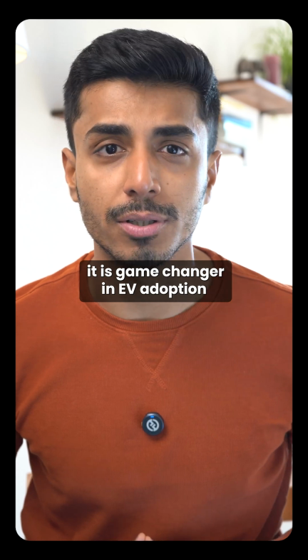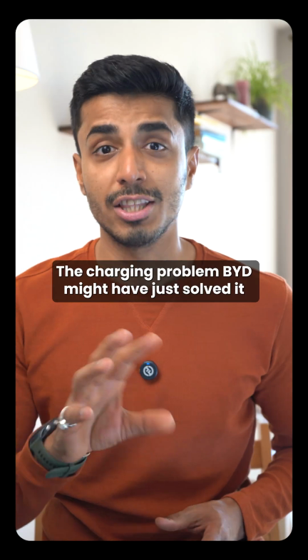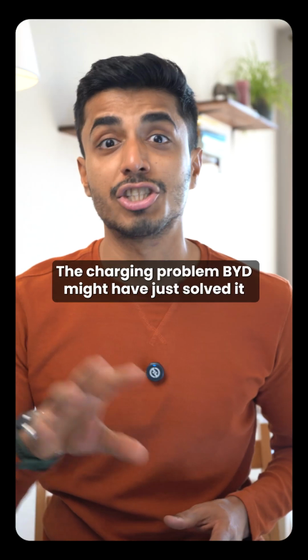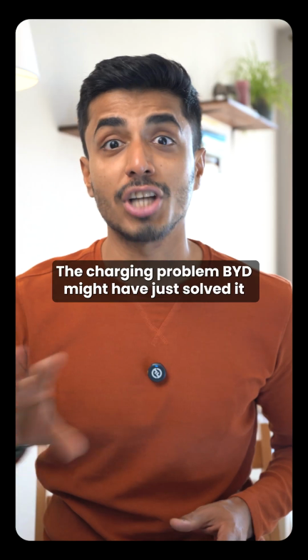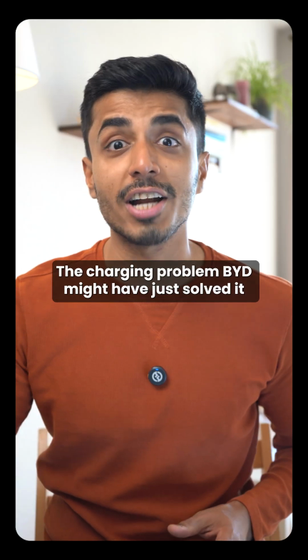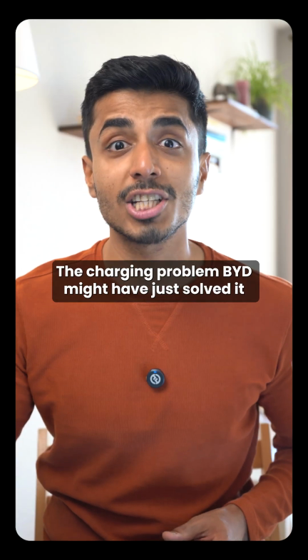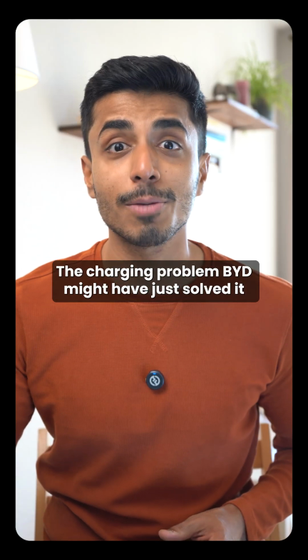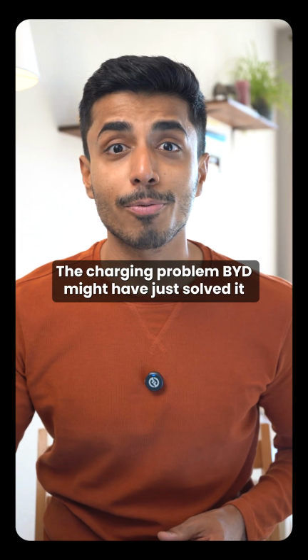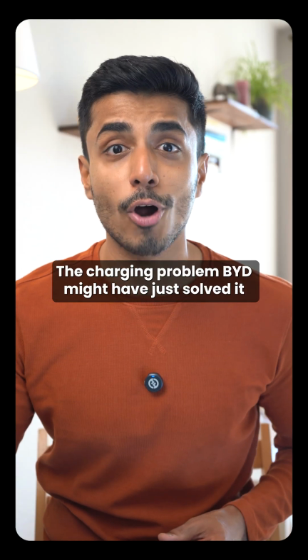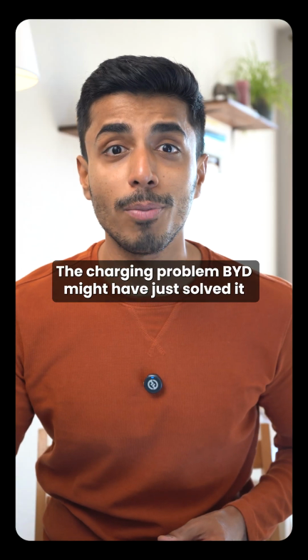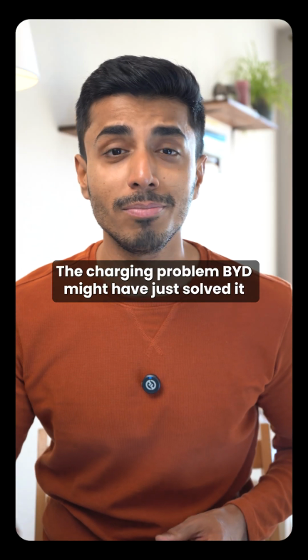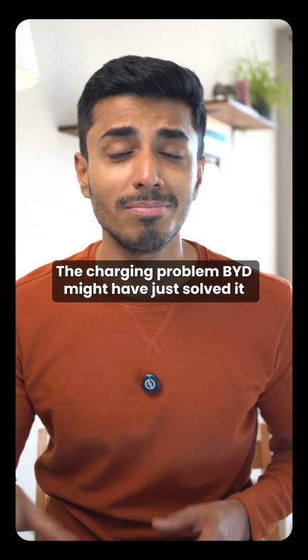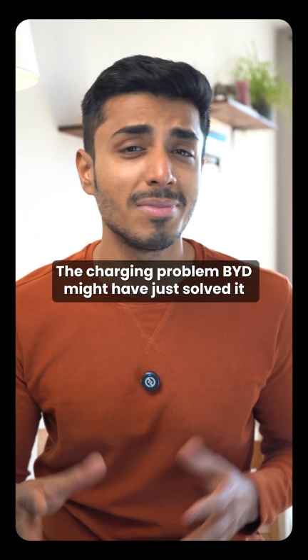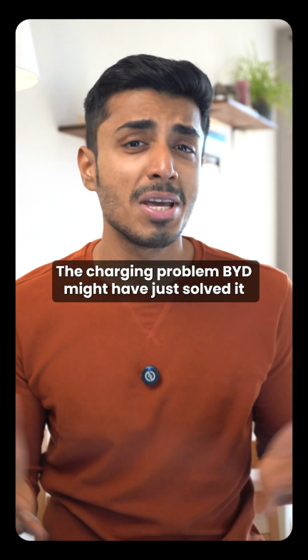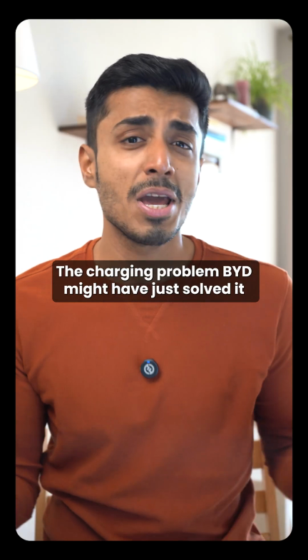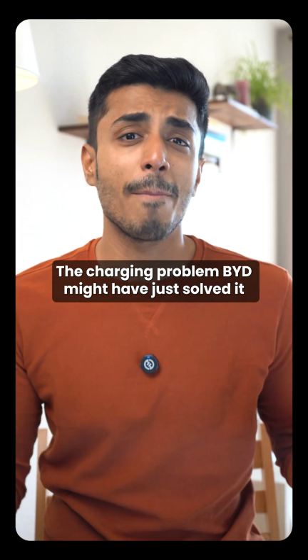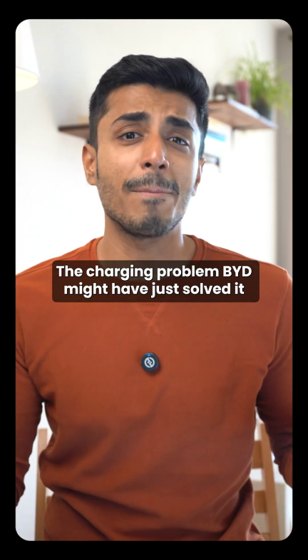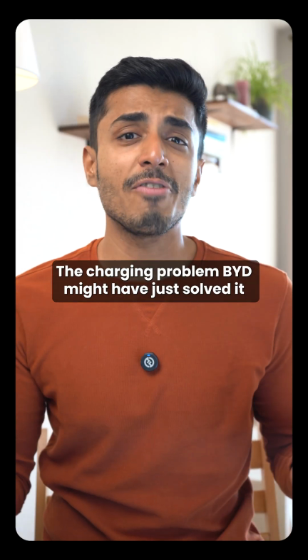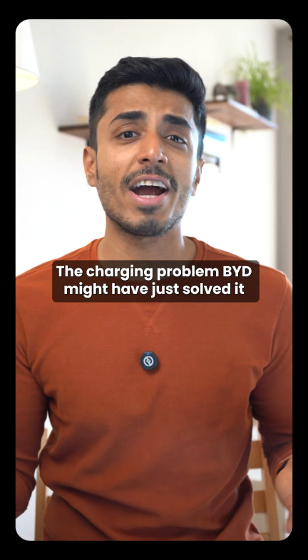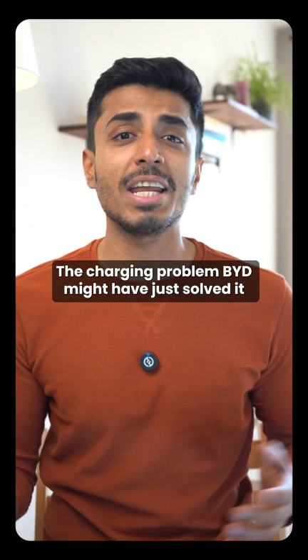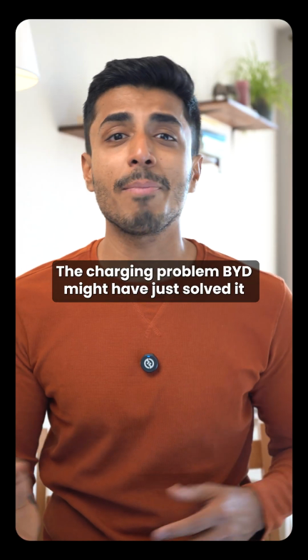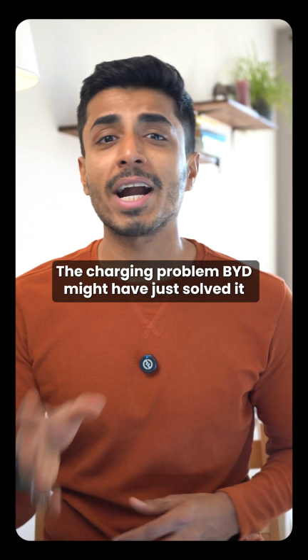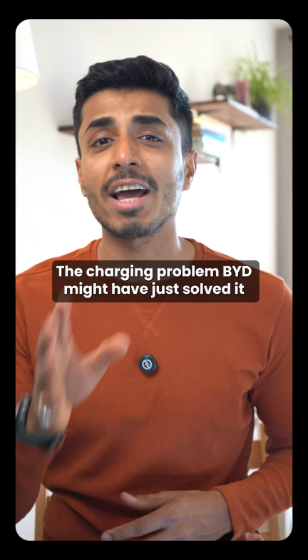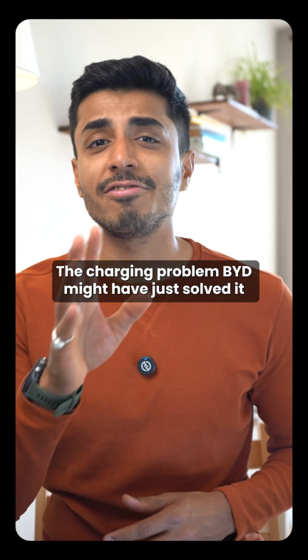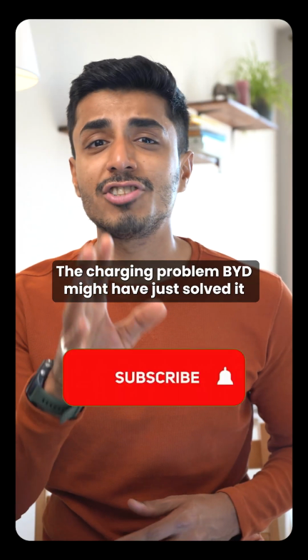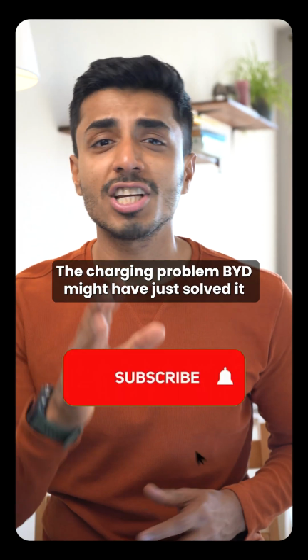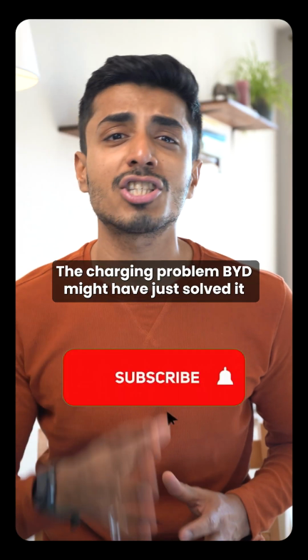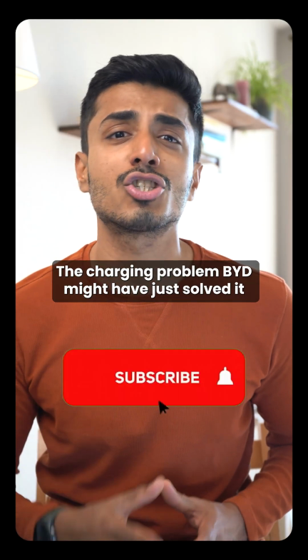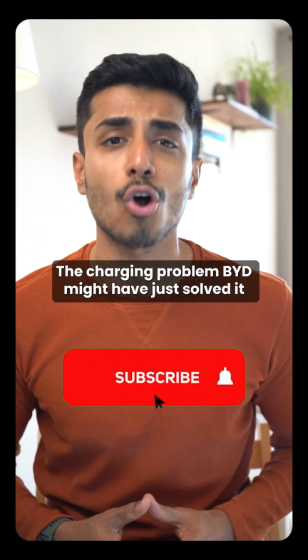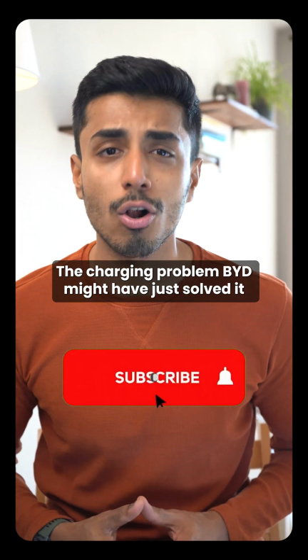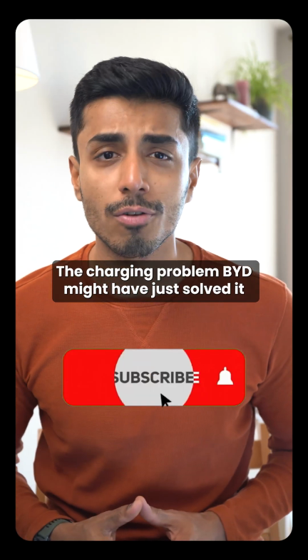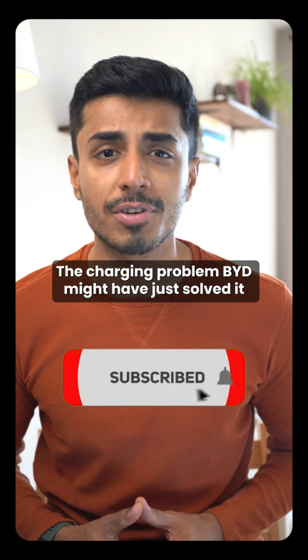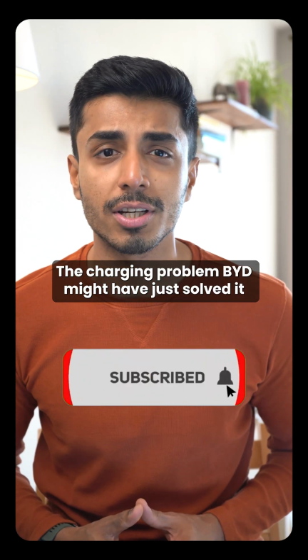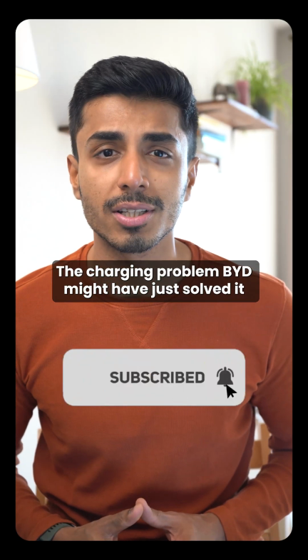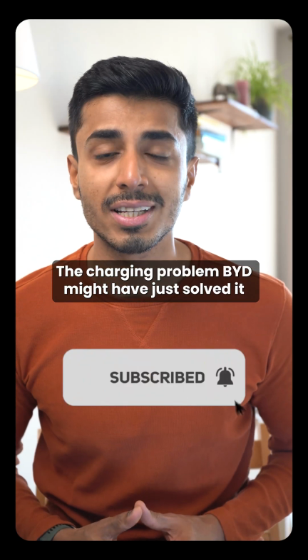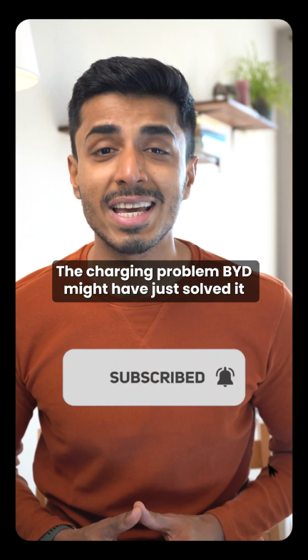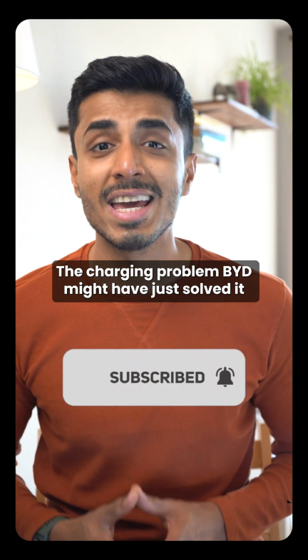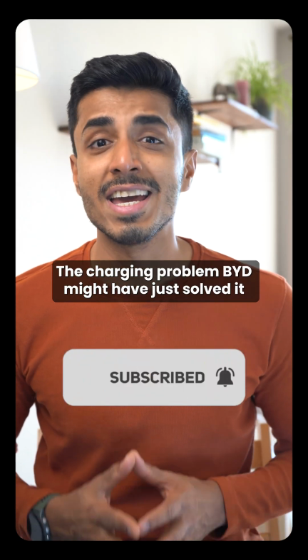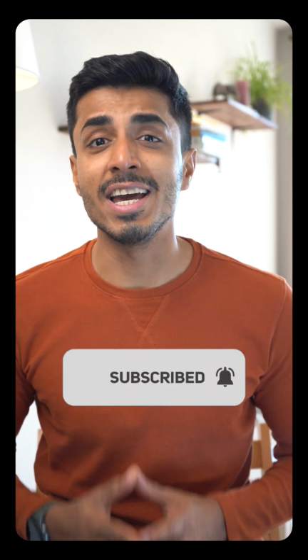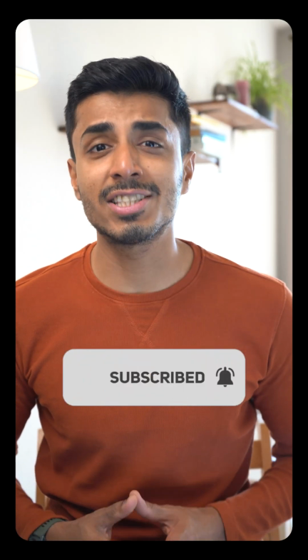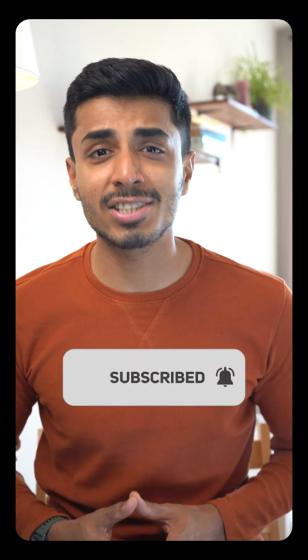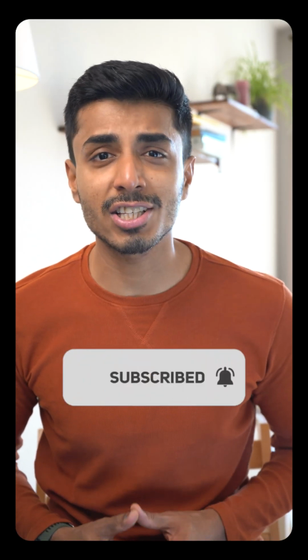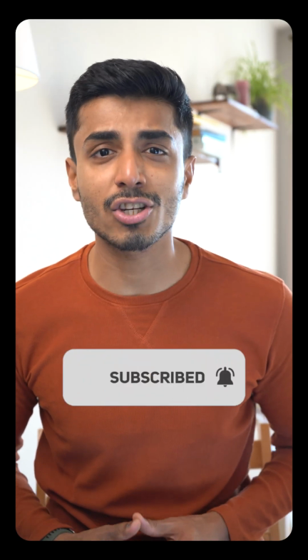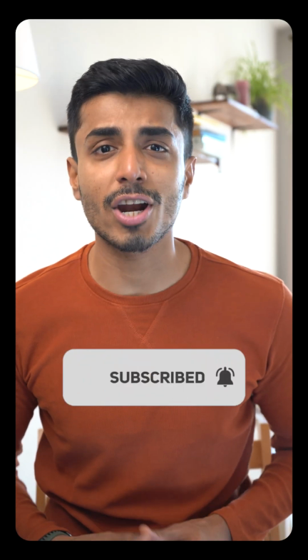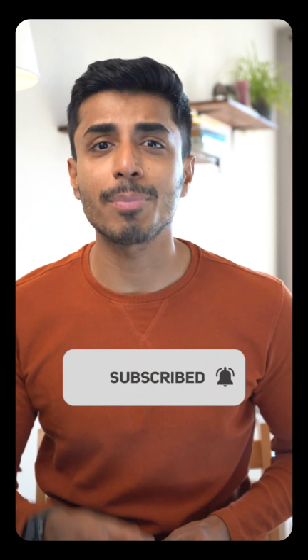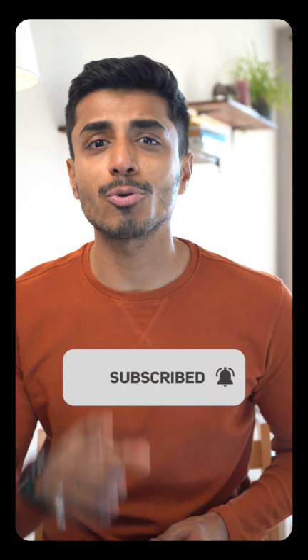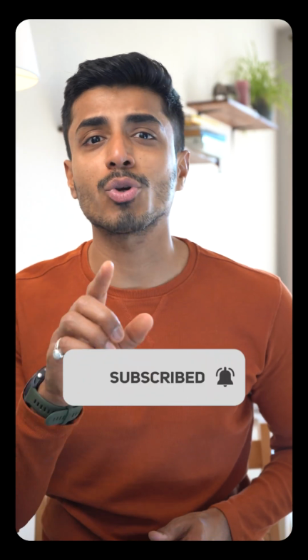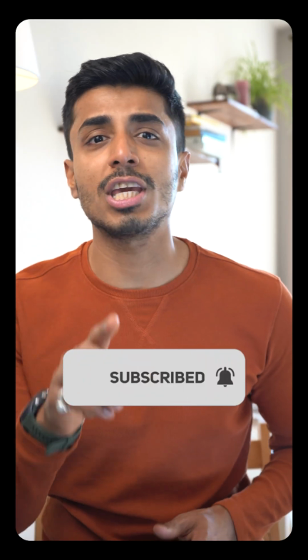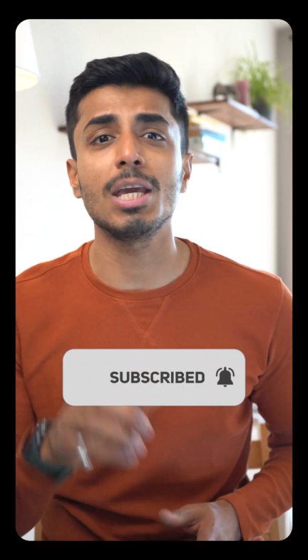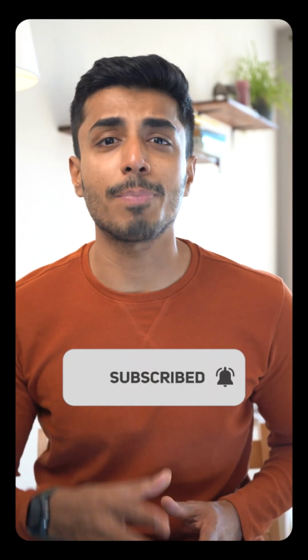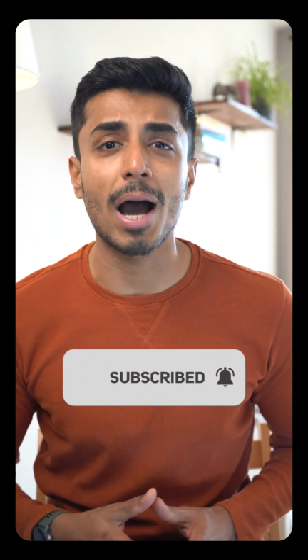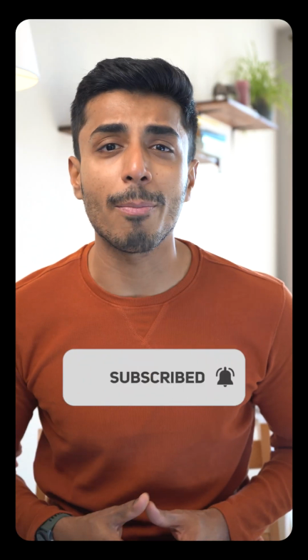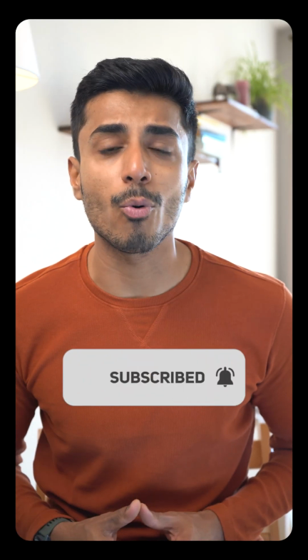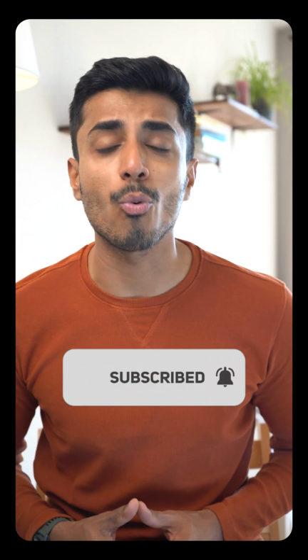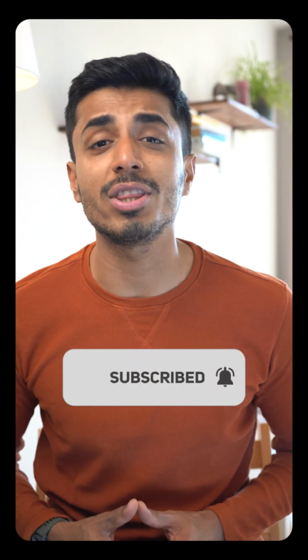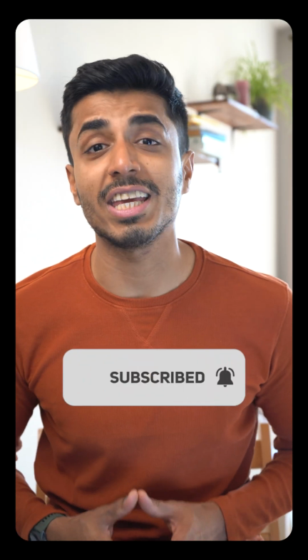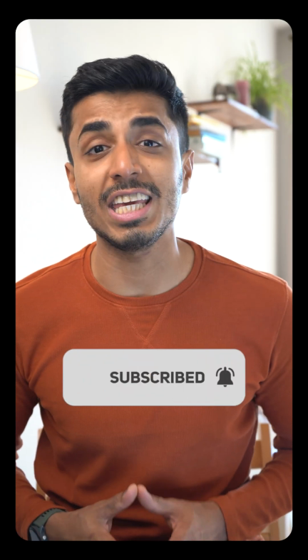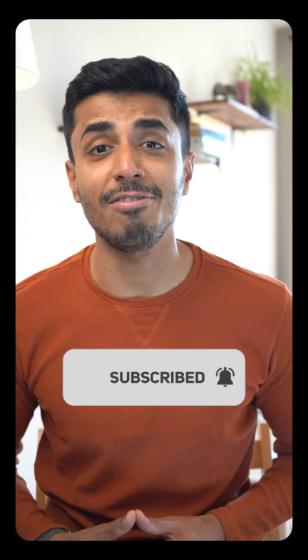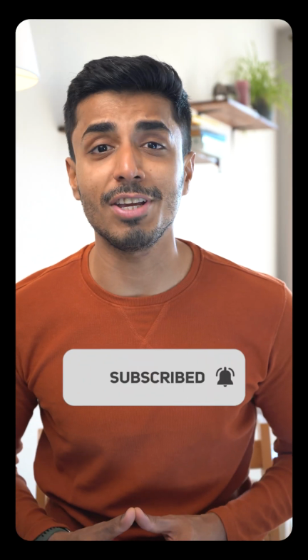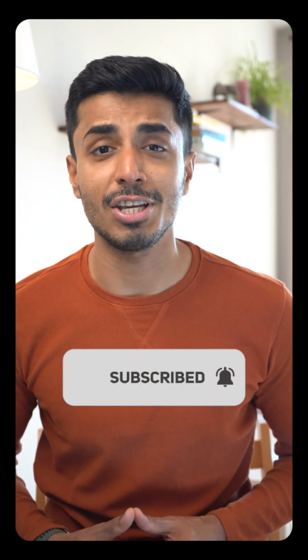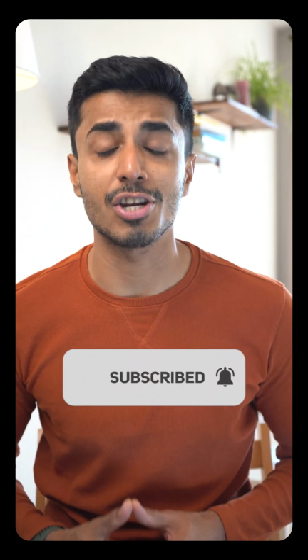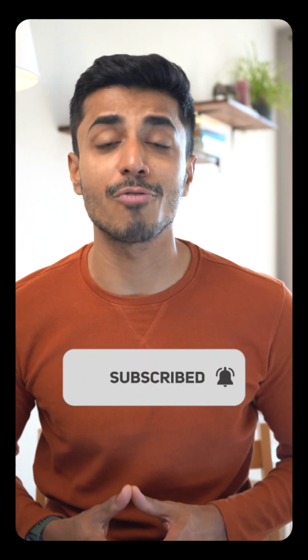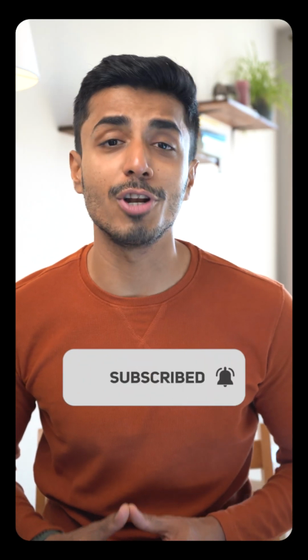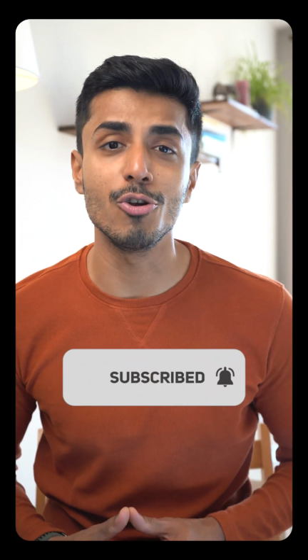The charging problem? BYD might have just solved it. Hit subscribe to keep up with the EV revolution.